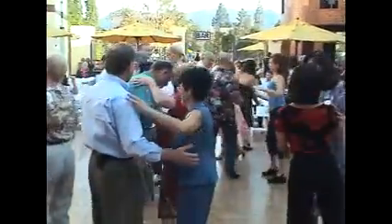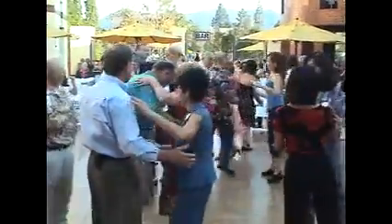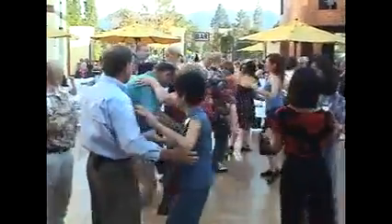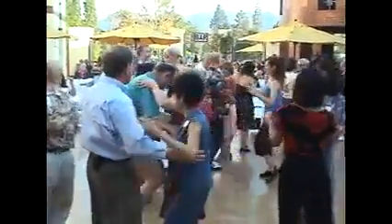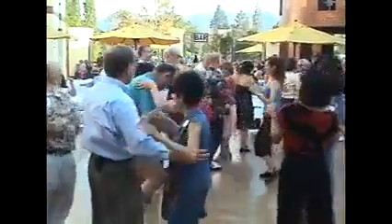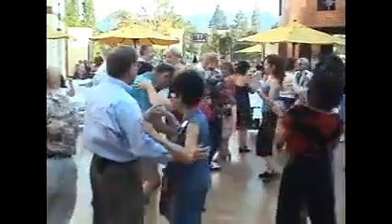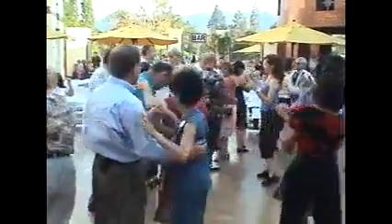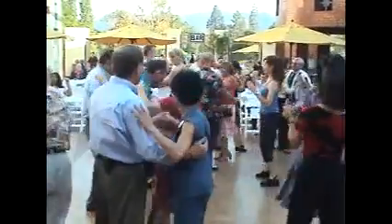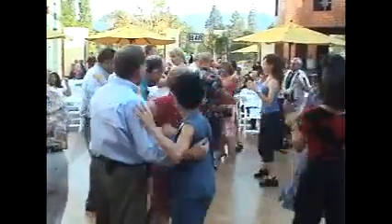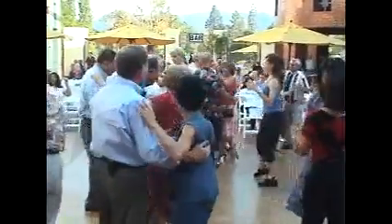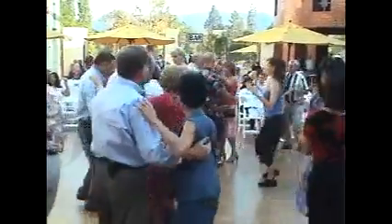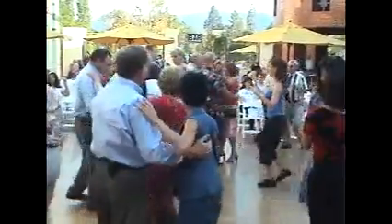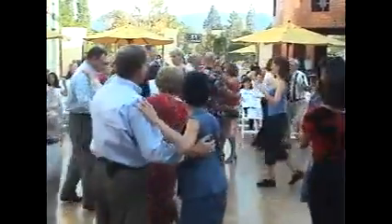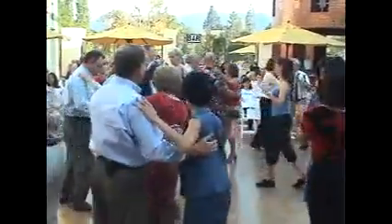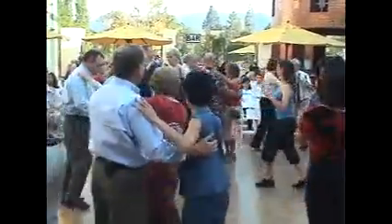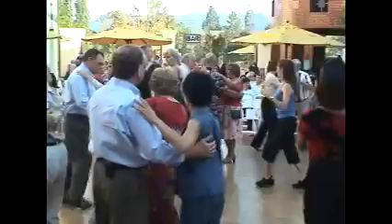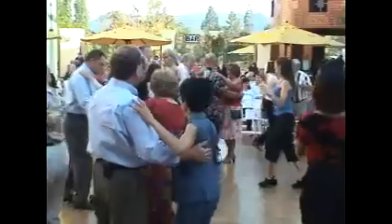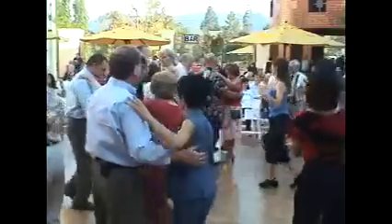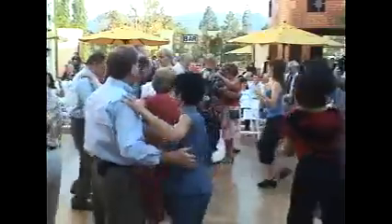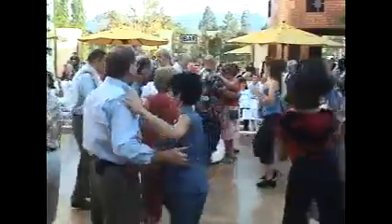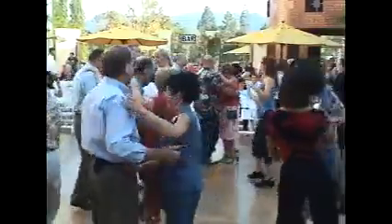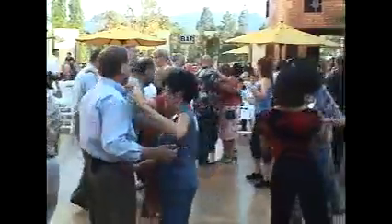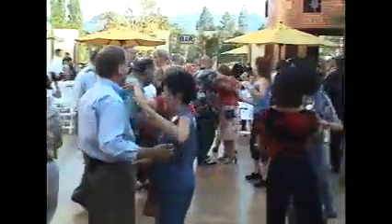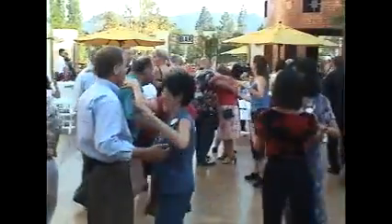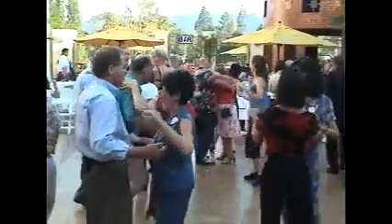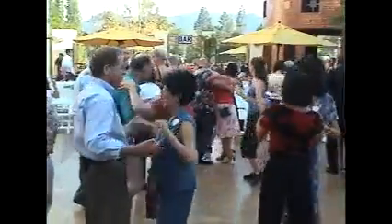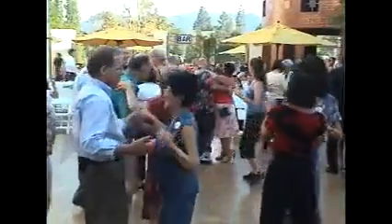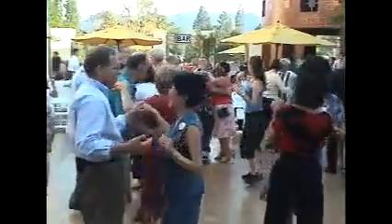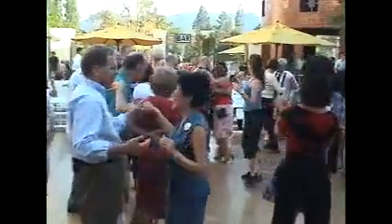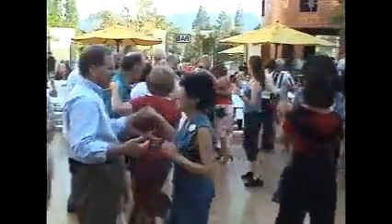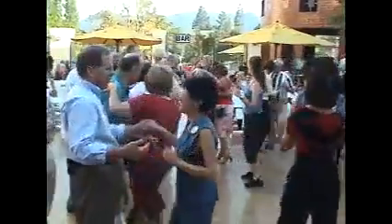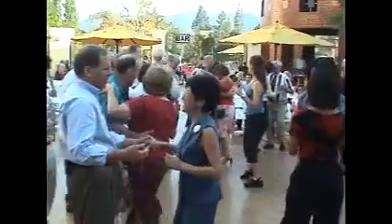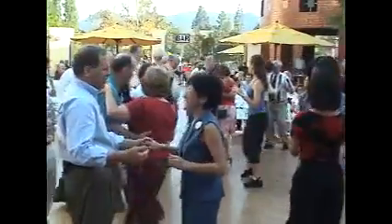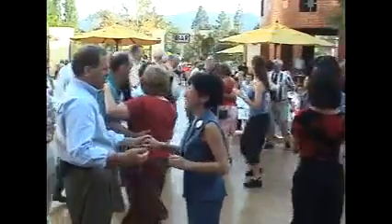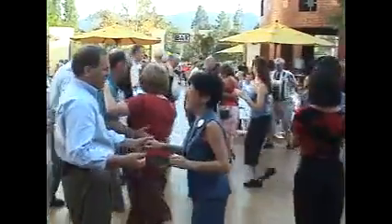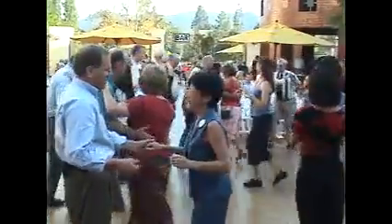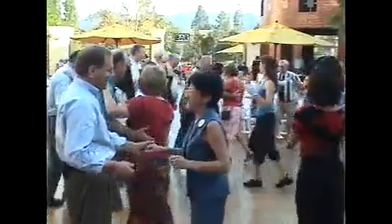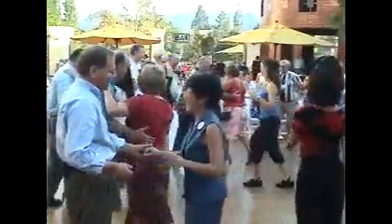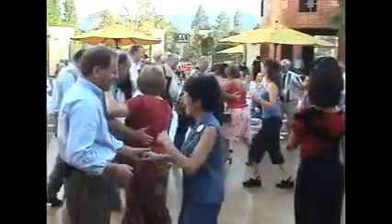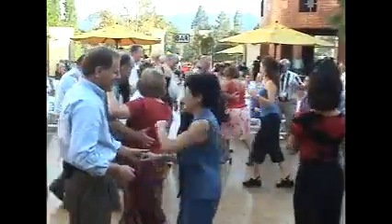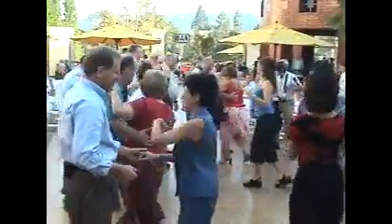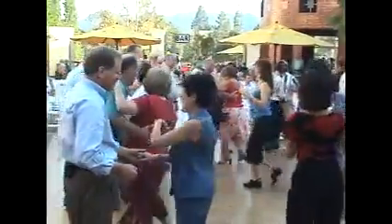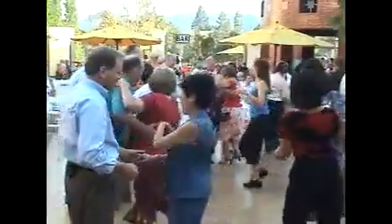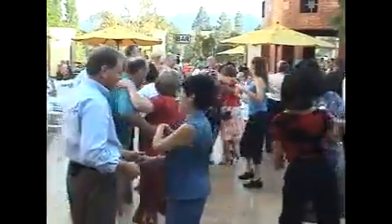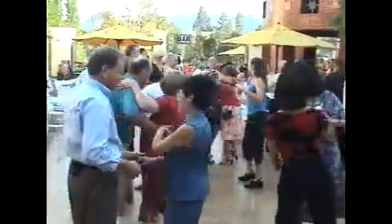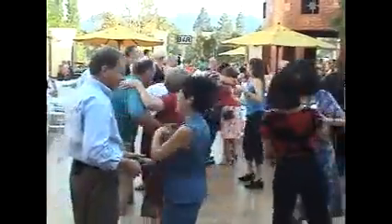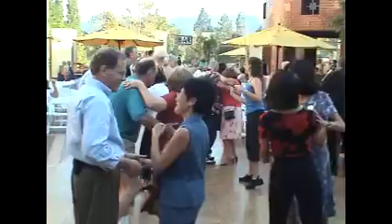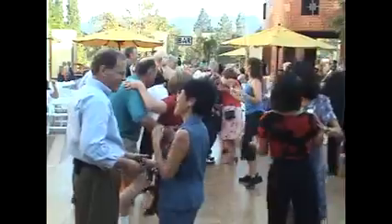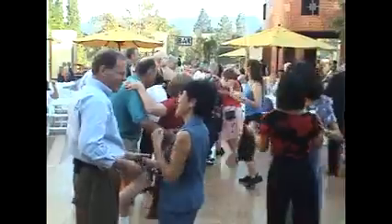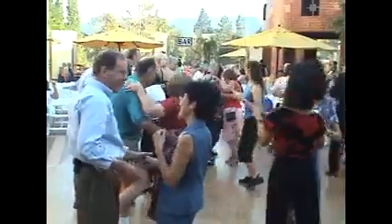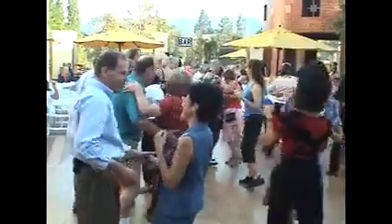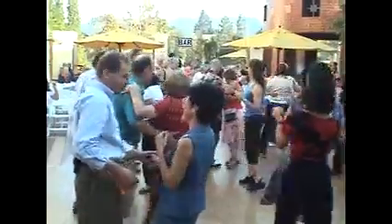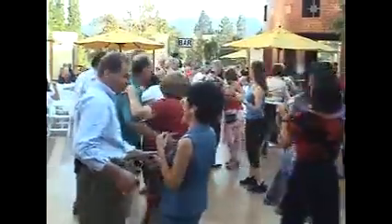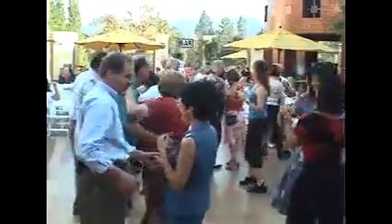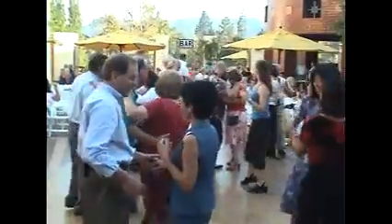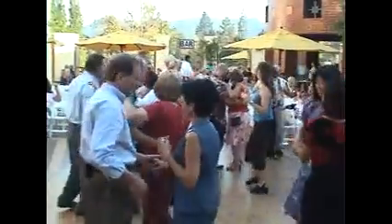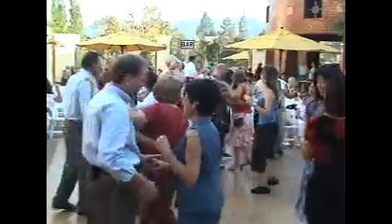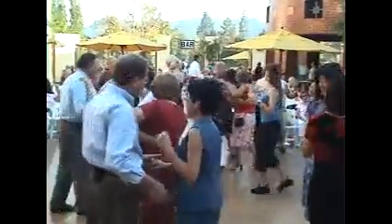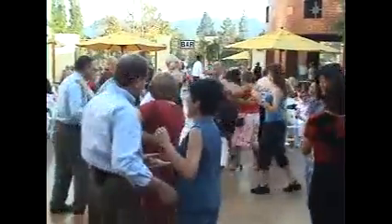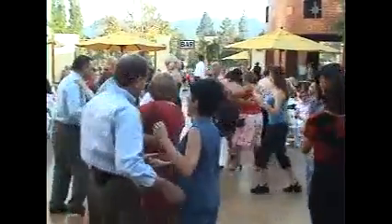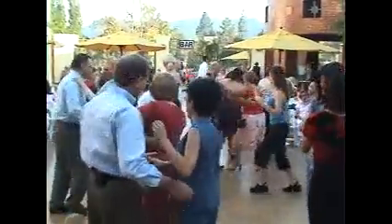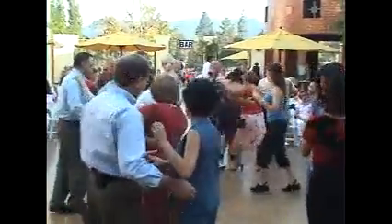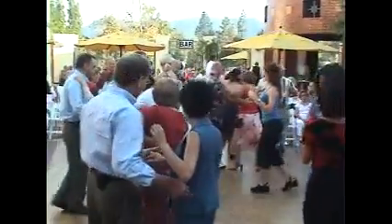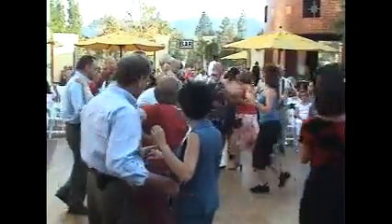Here we go. Side, side, rock step. Start over. Two, rock step.